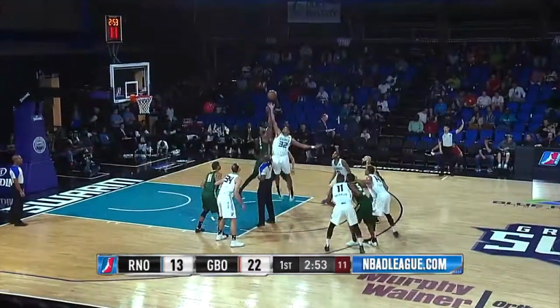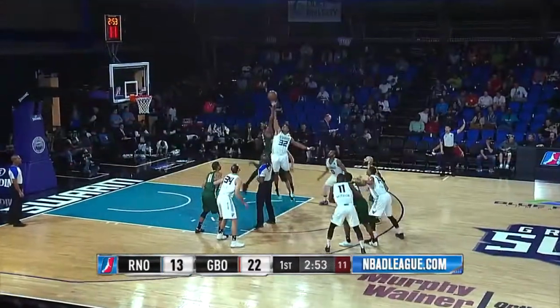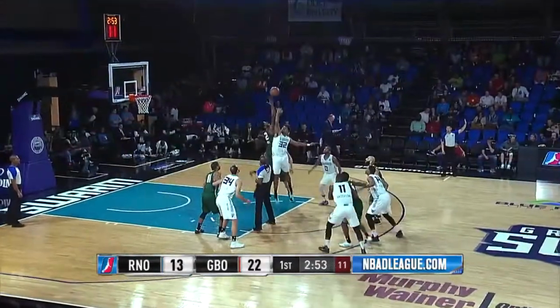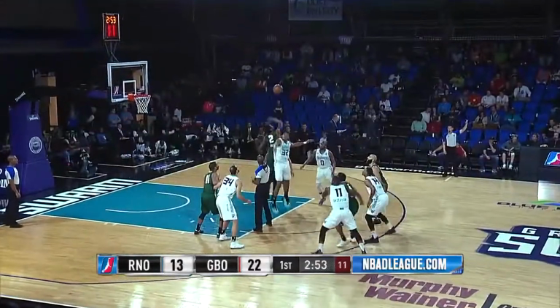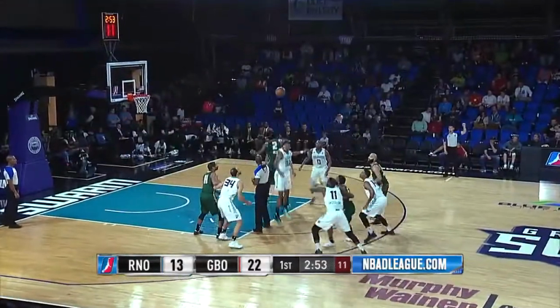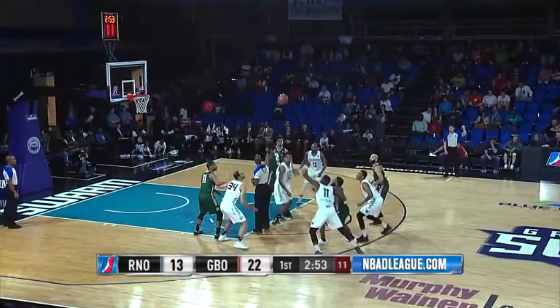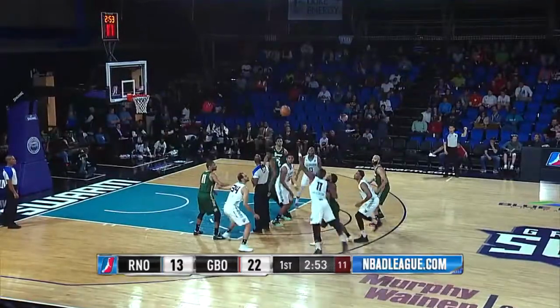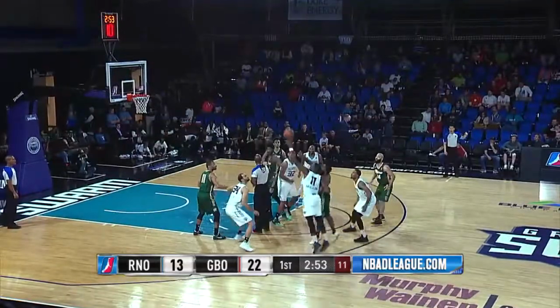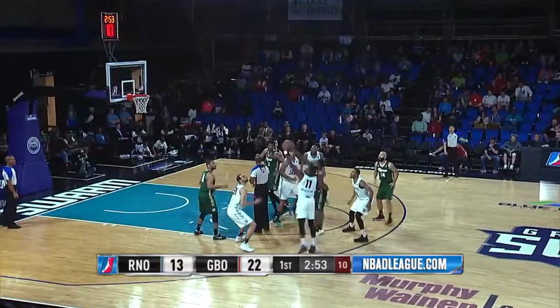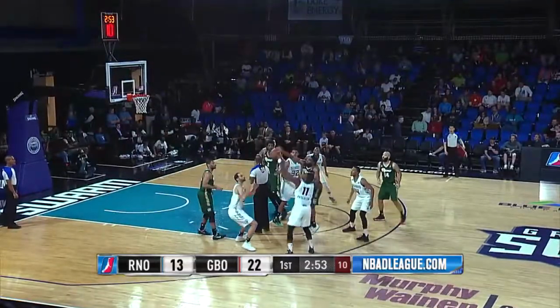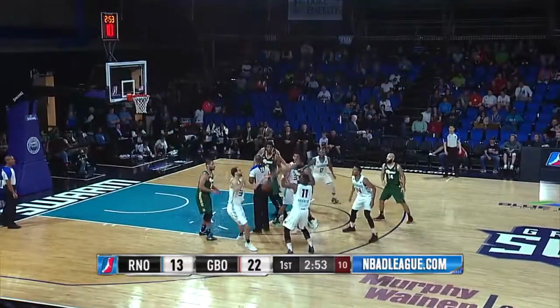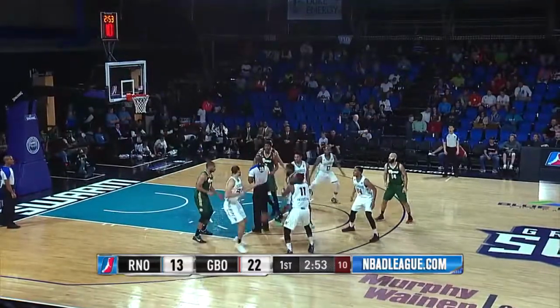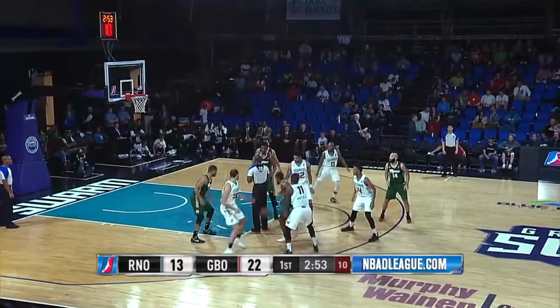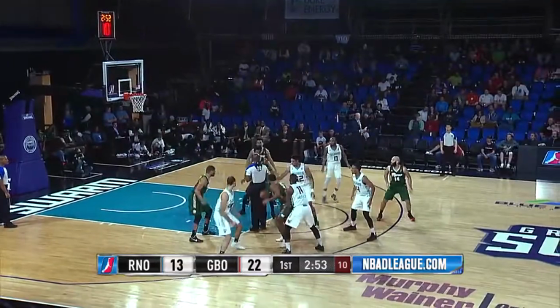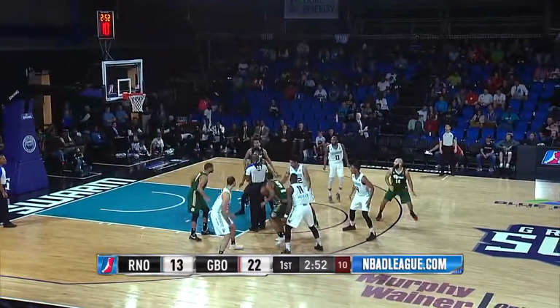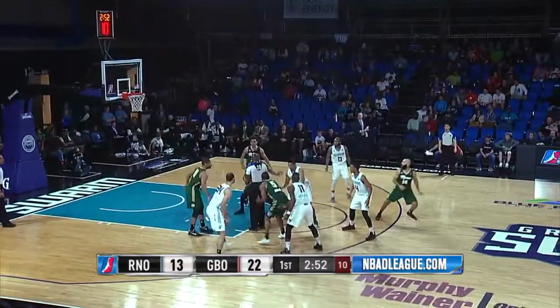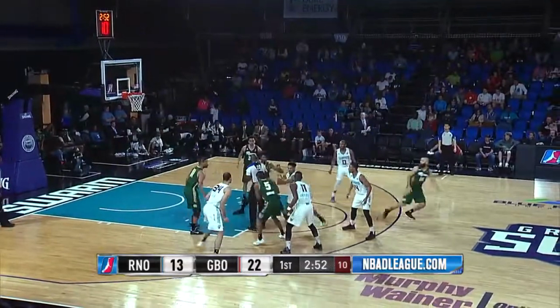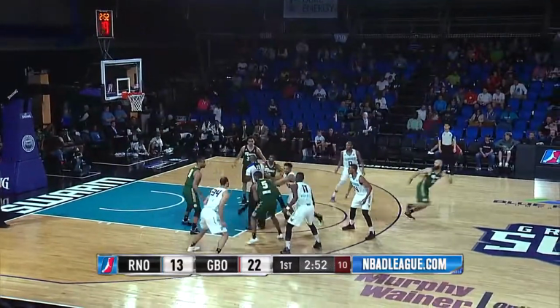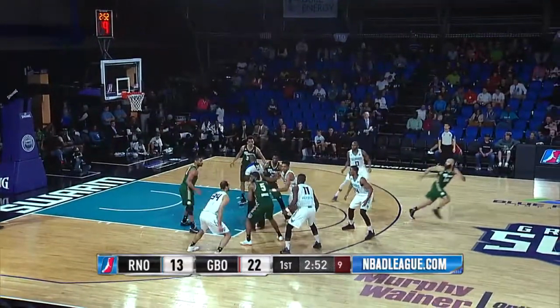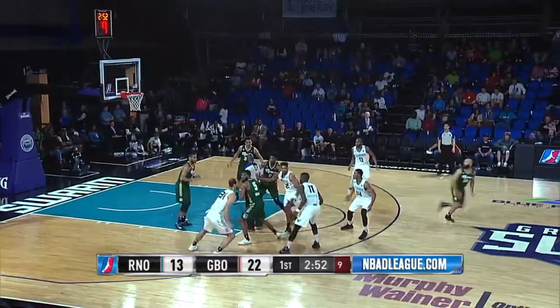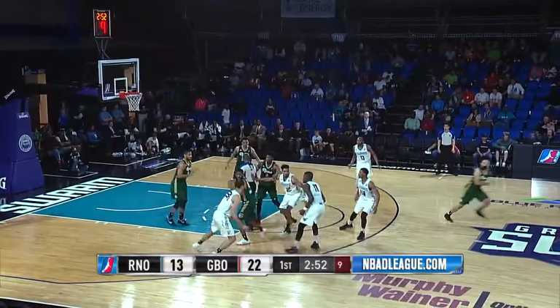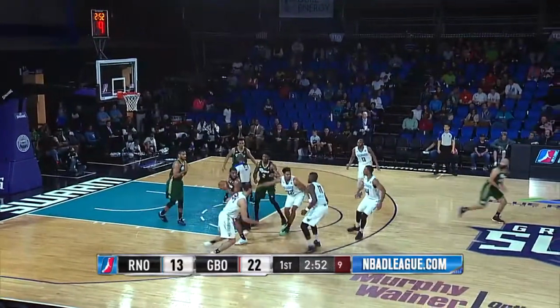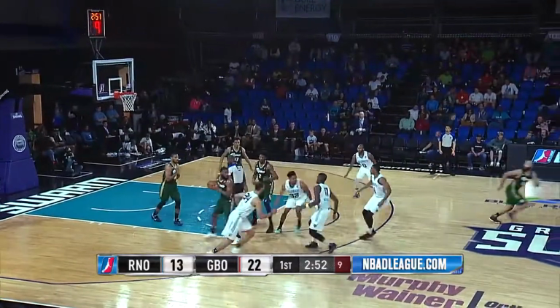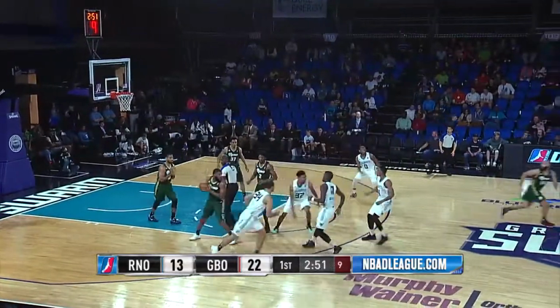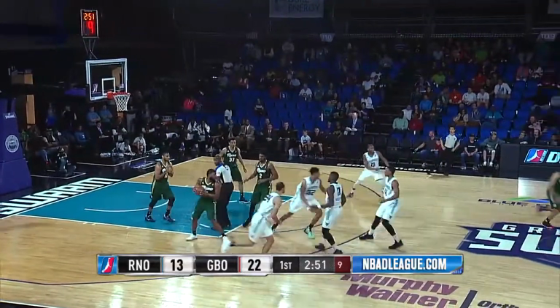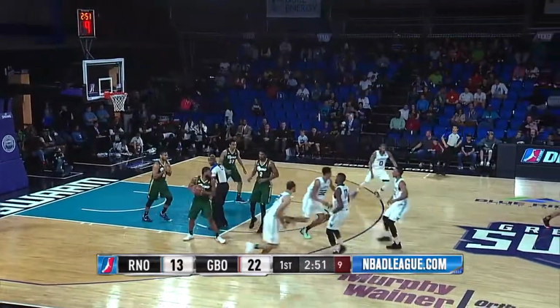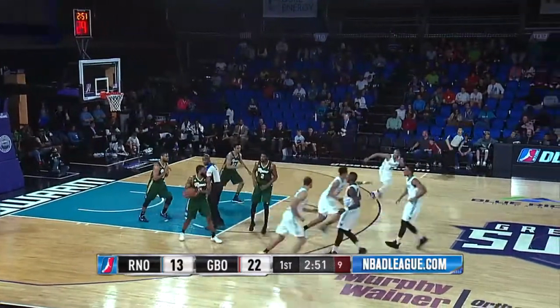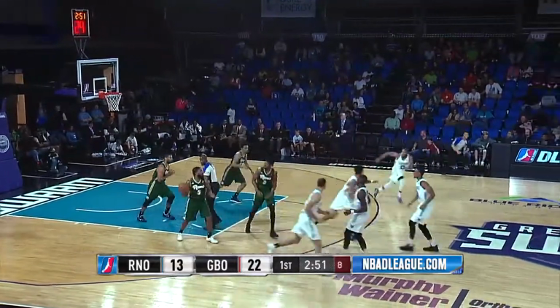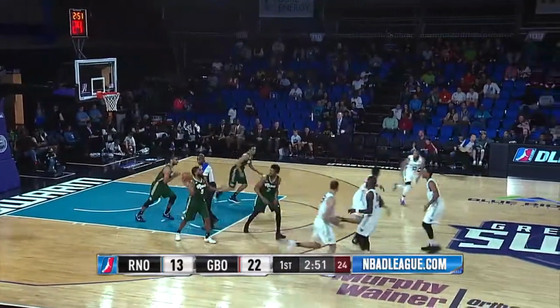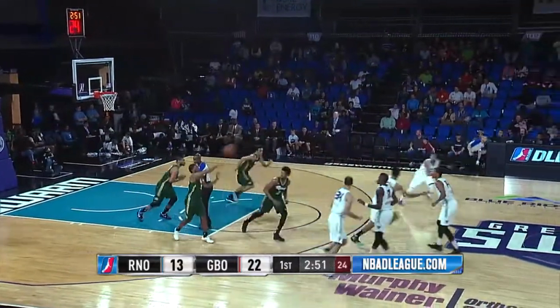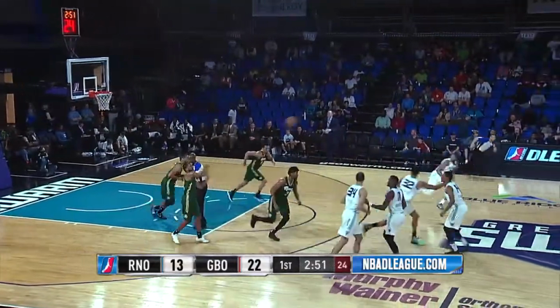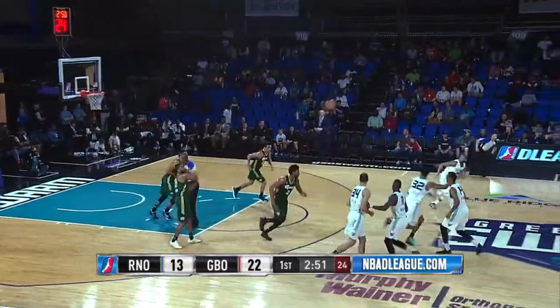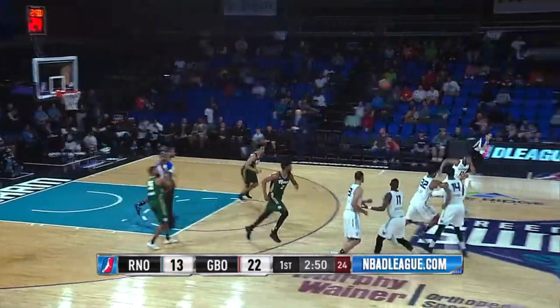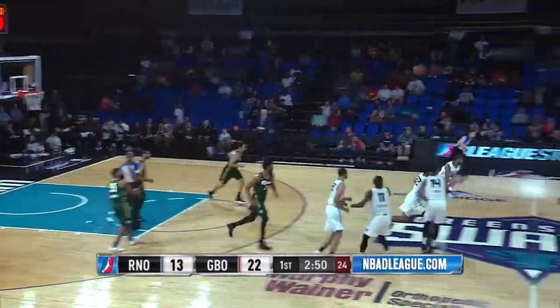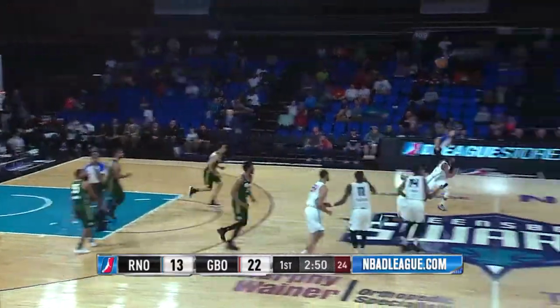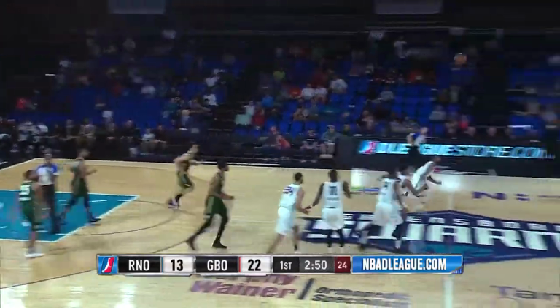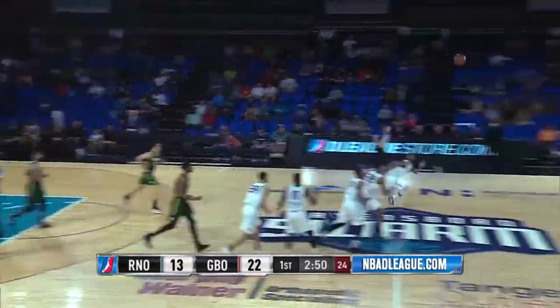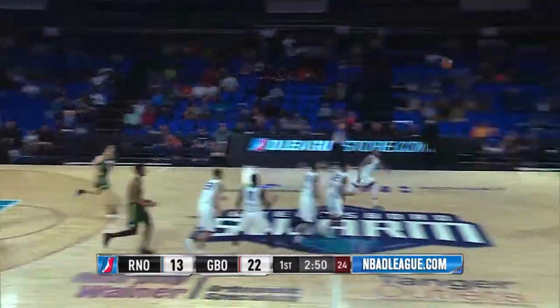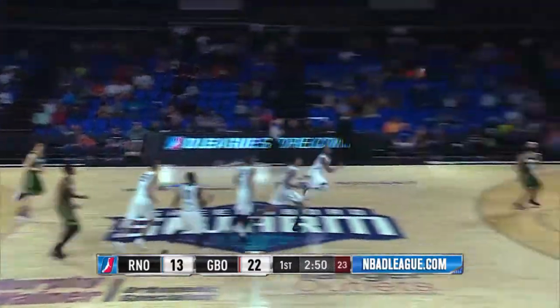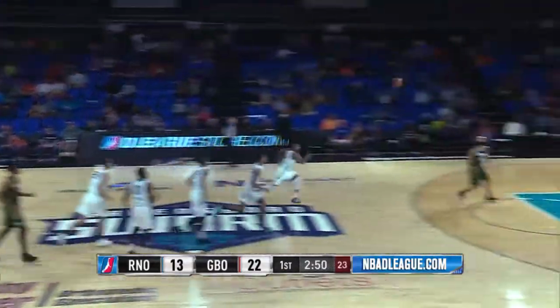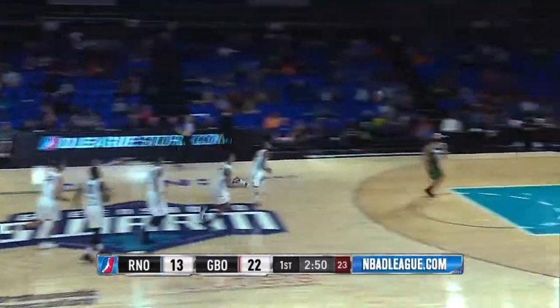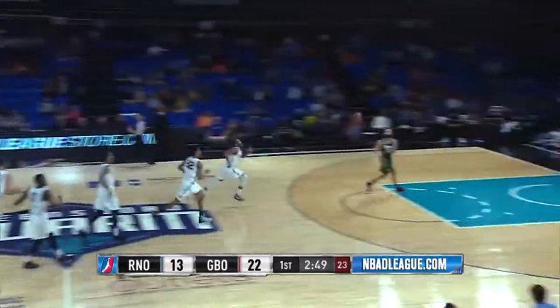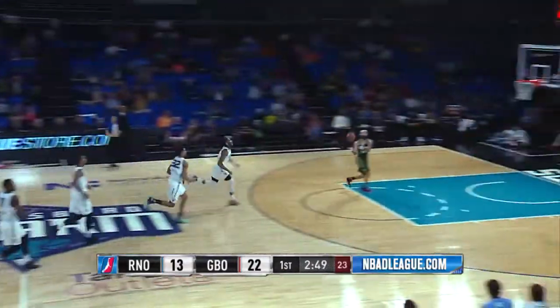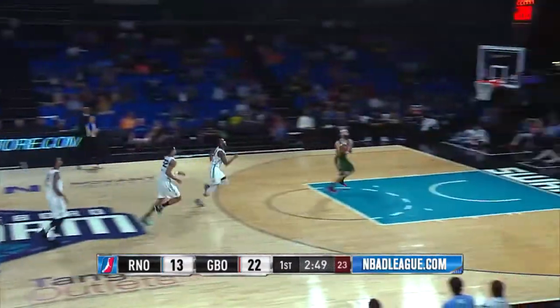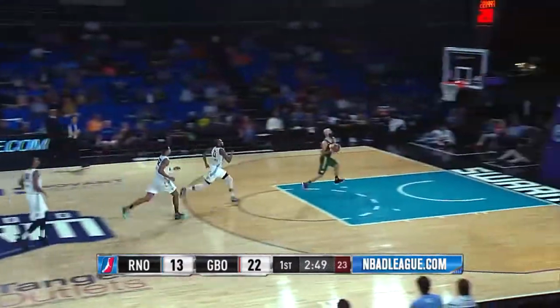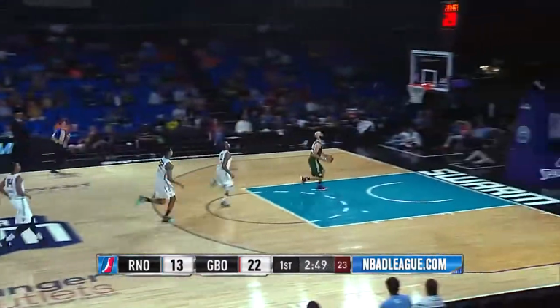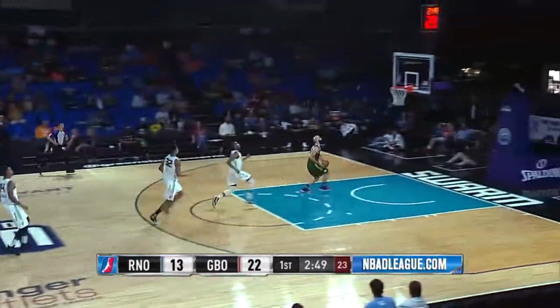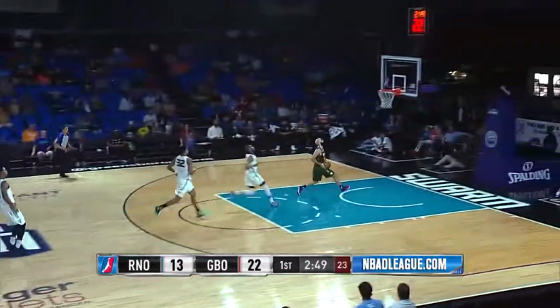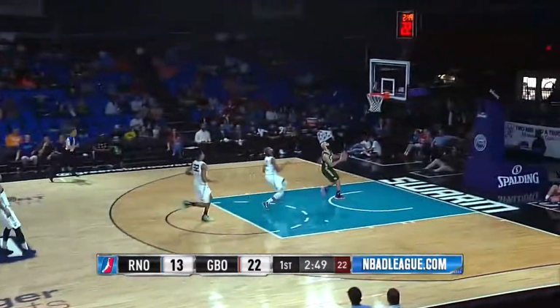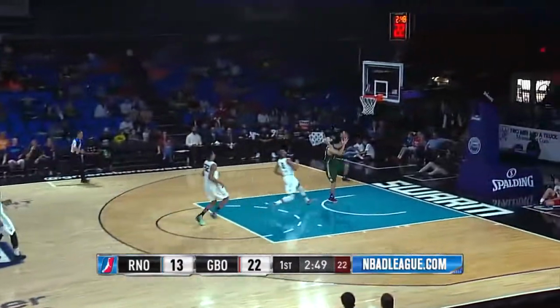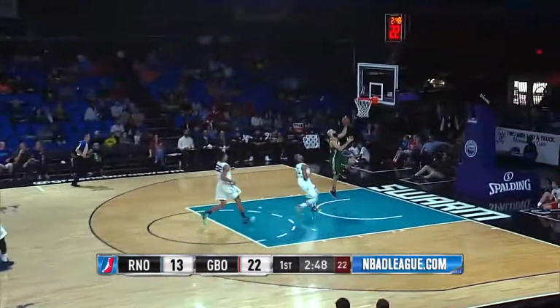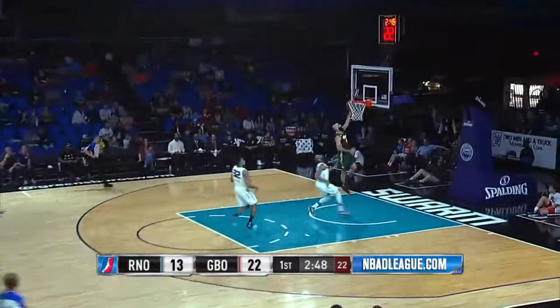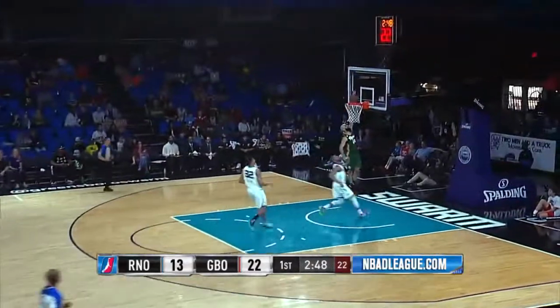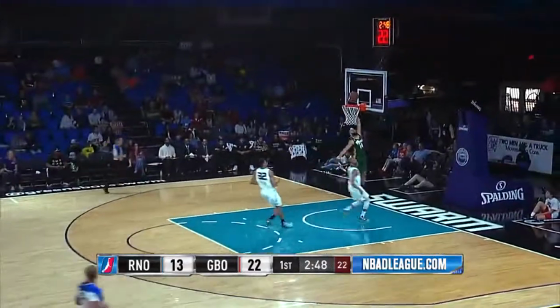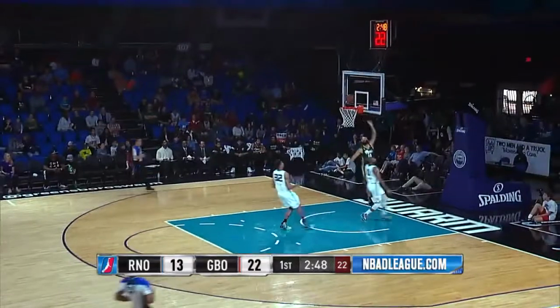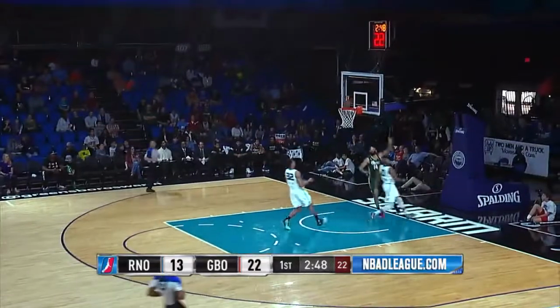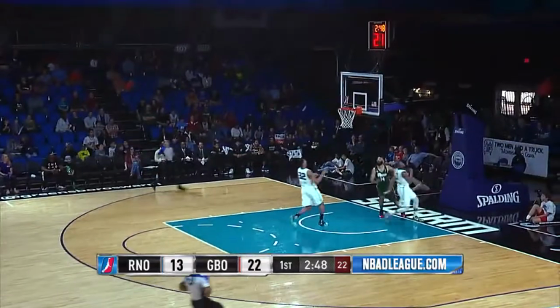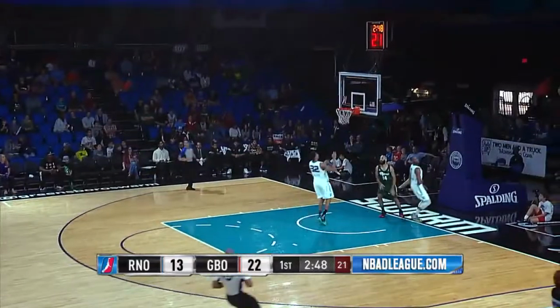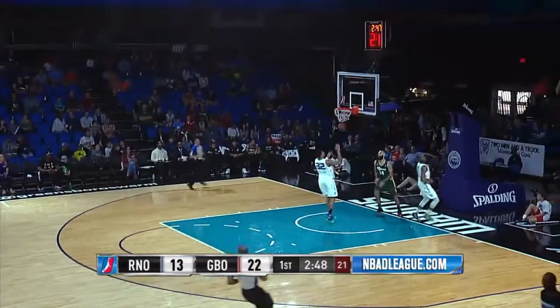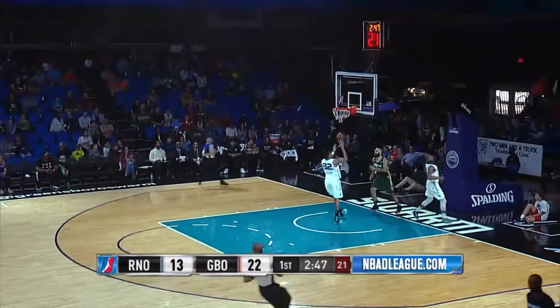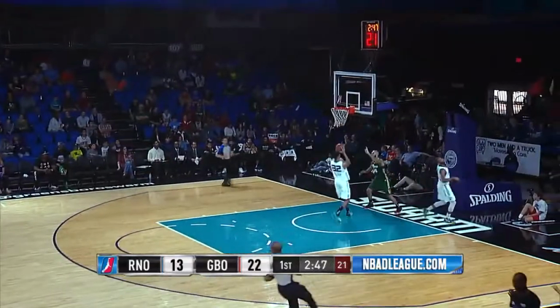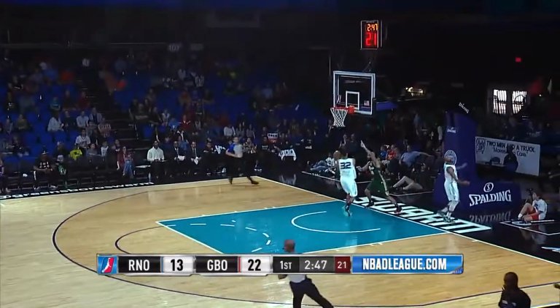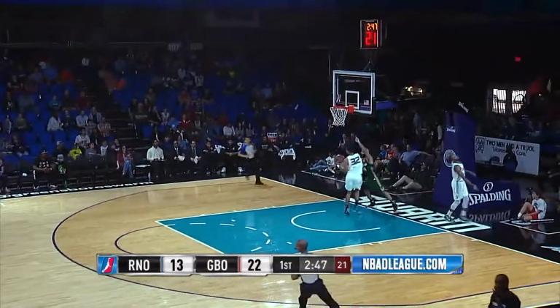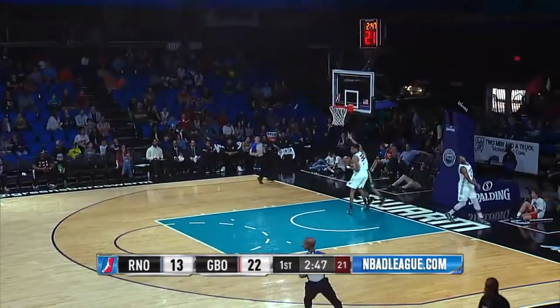There's the toss, there's the tap, and it's on the floor, picked up by Reno. So Reno wins the tip, lead pass up the floor to Marshall, lays it up and in.